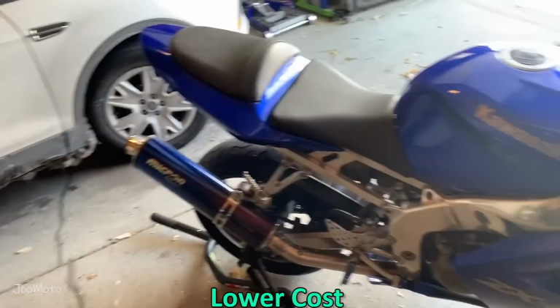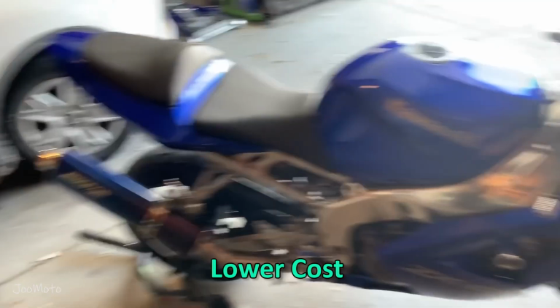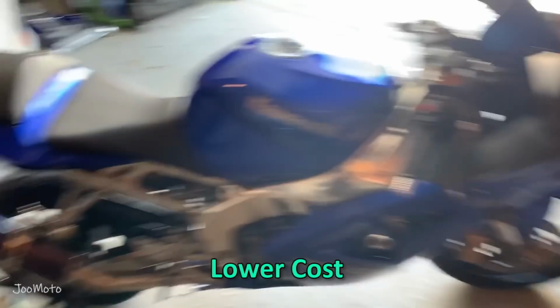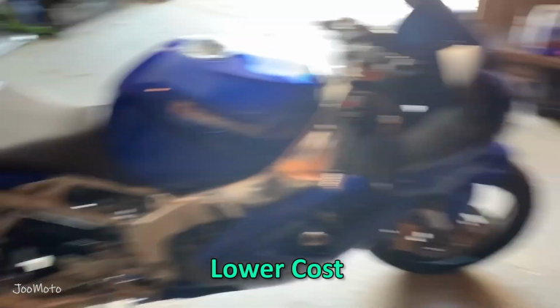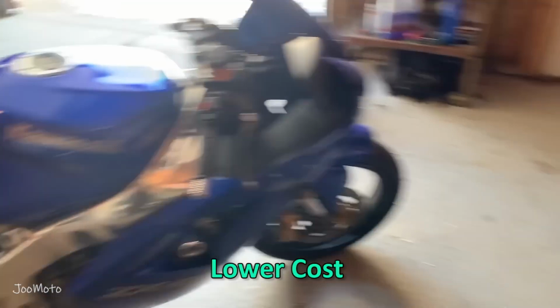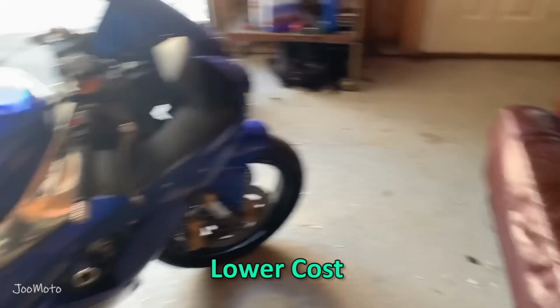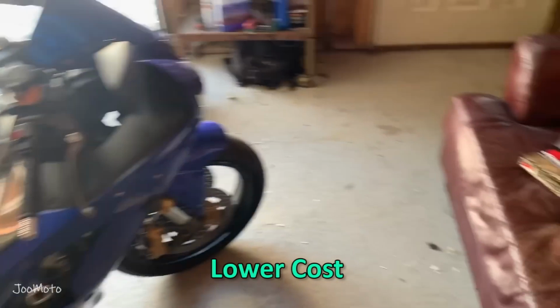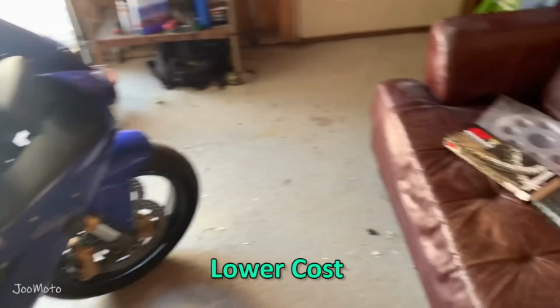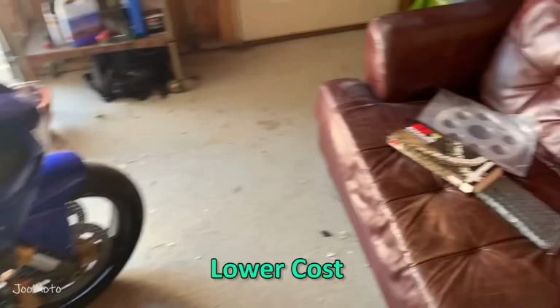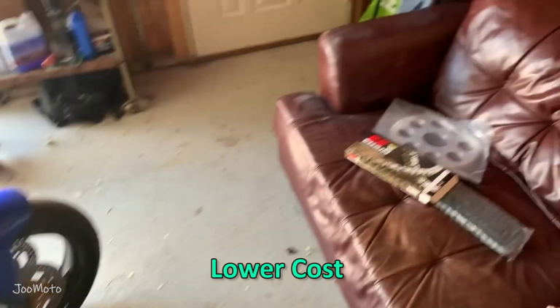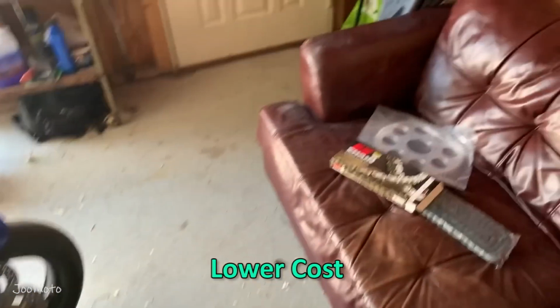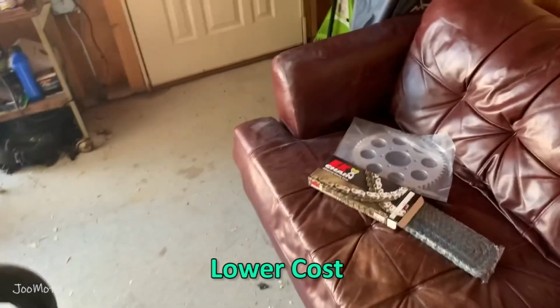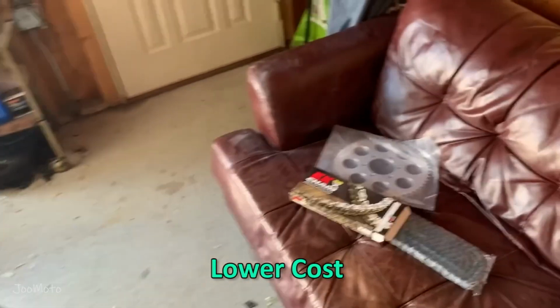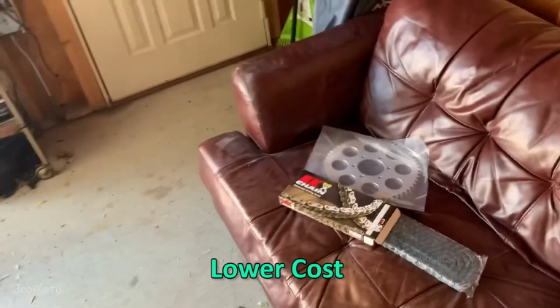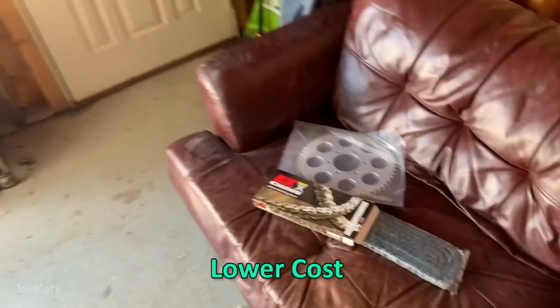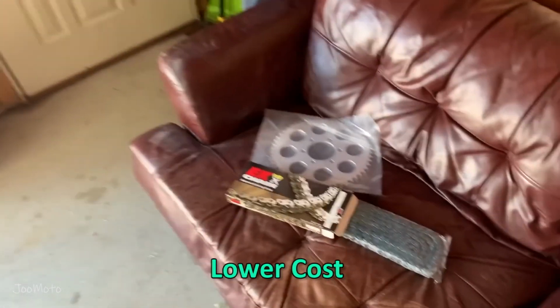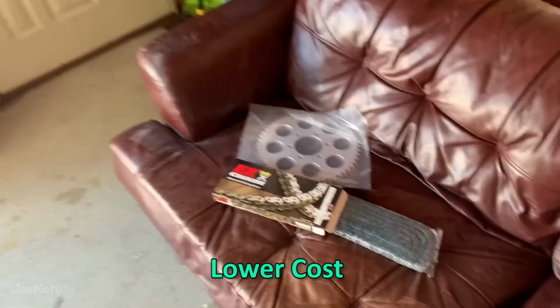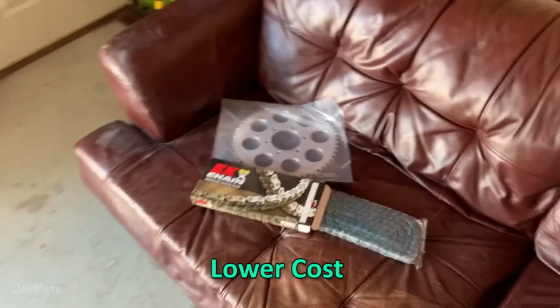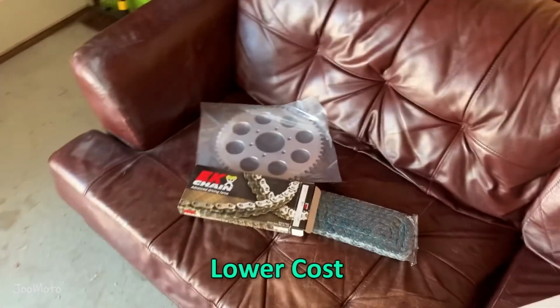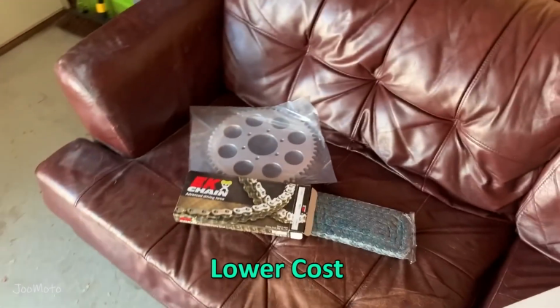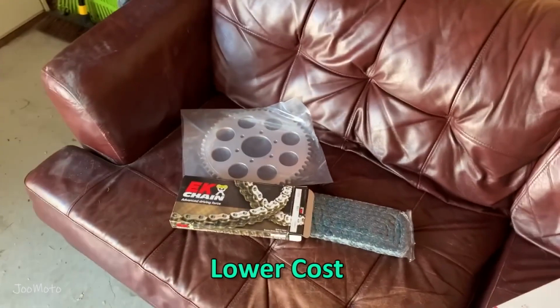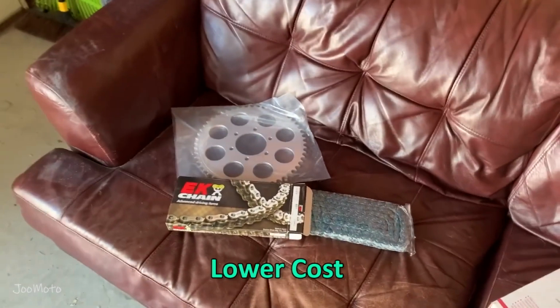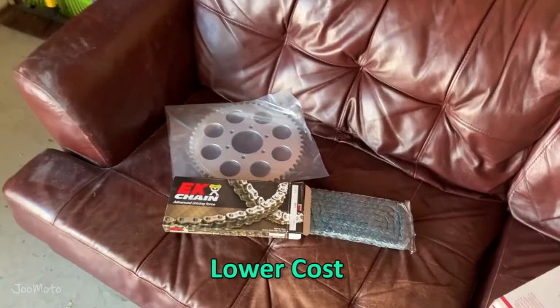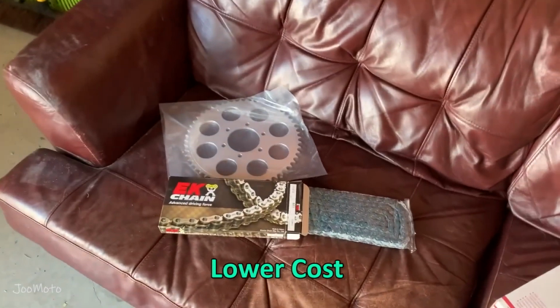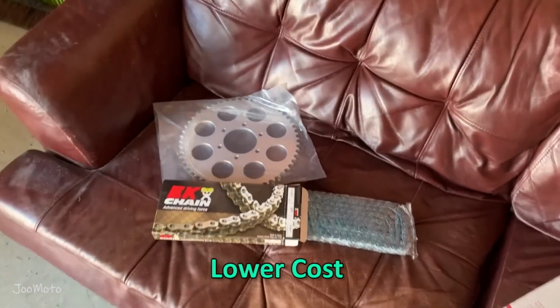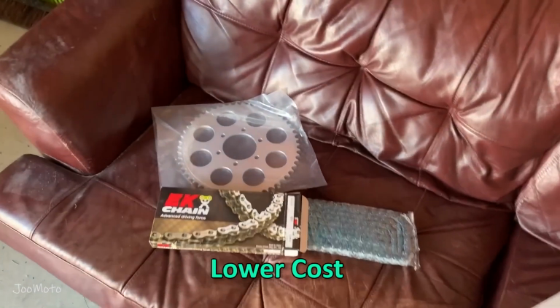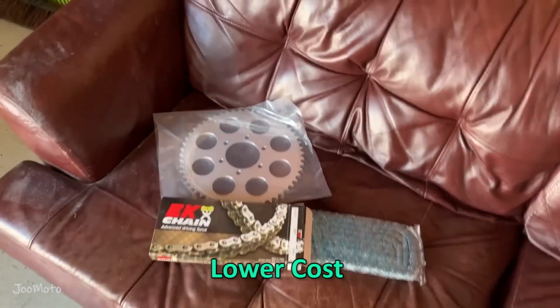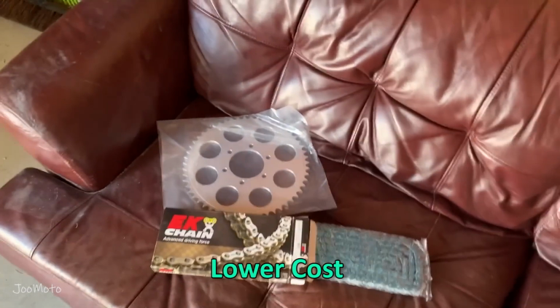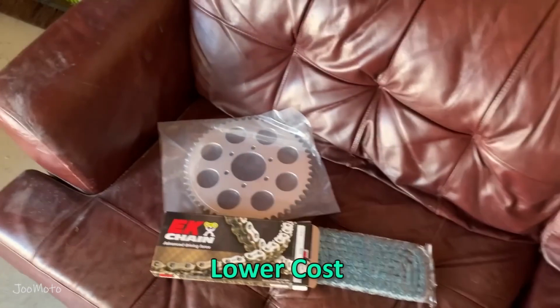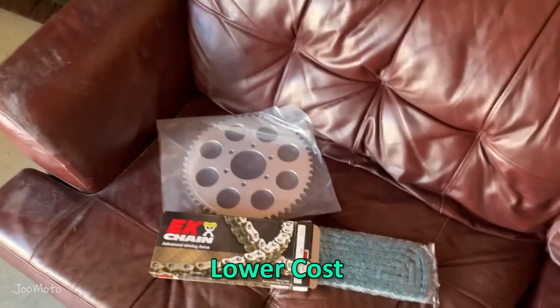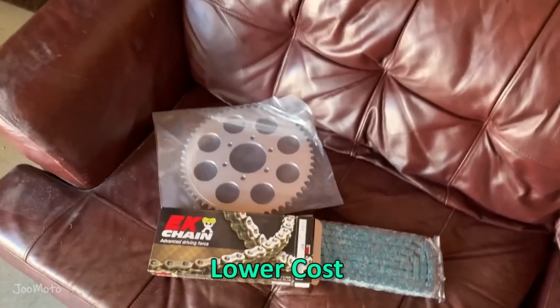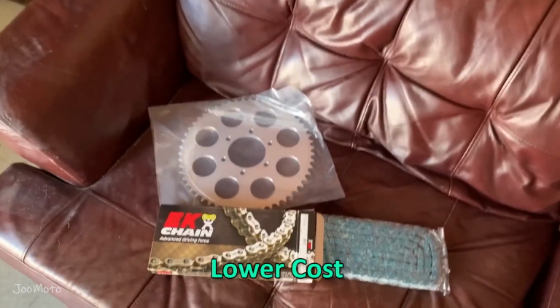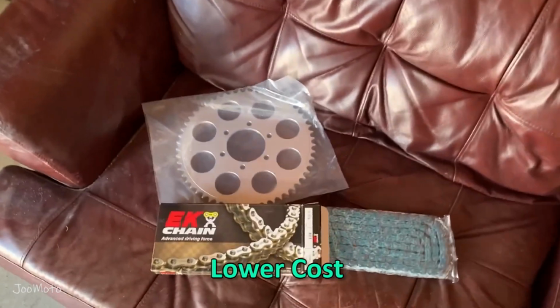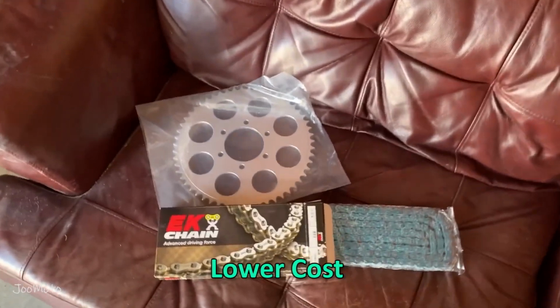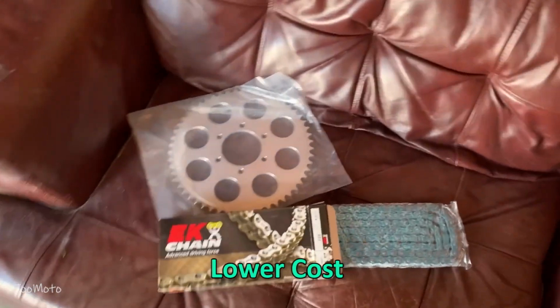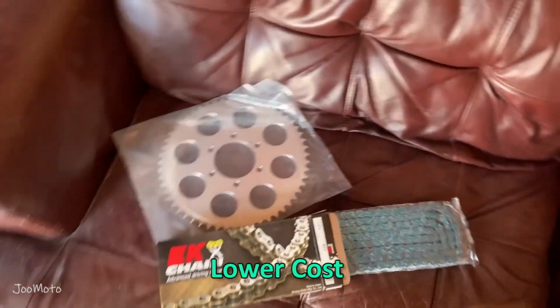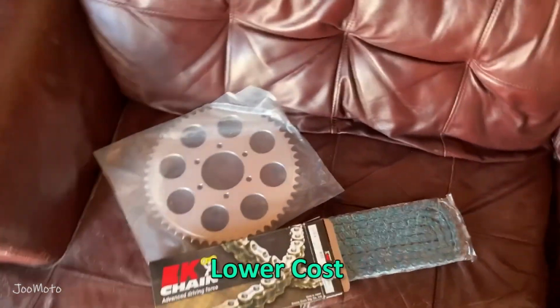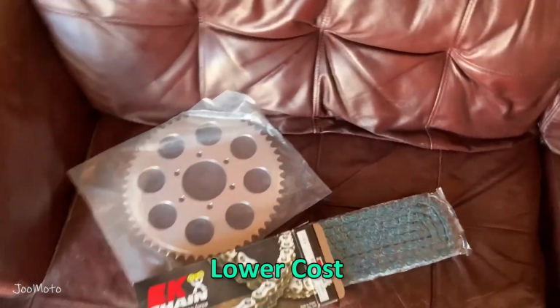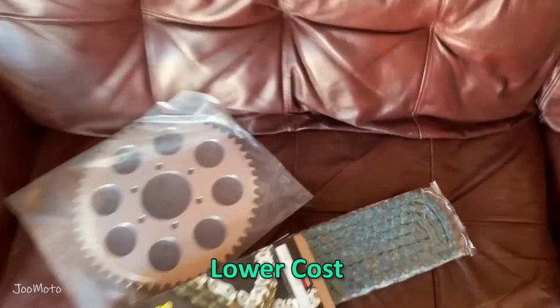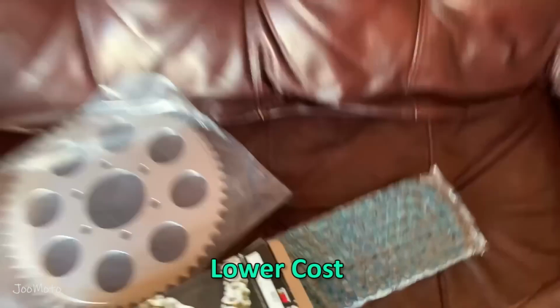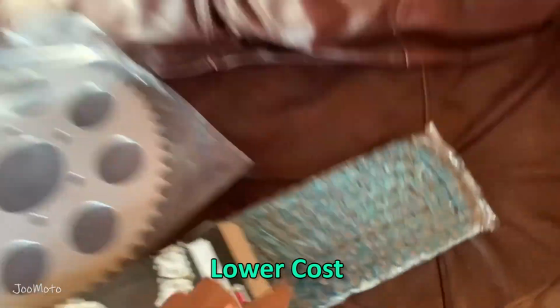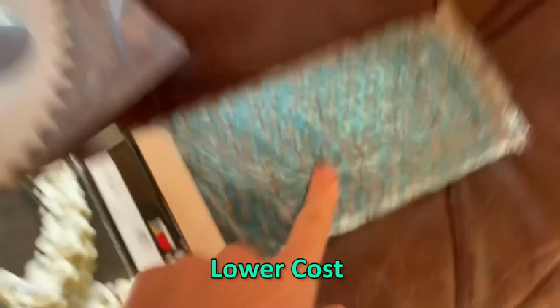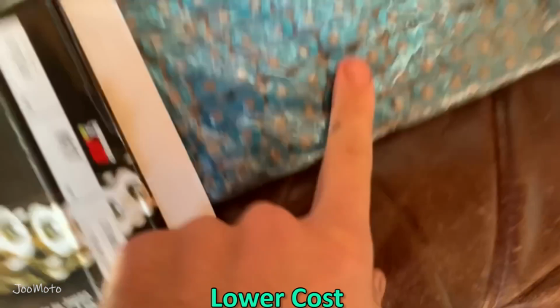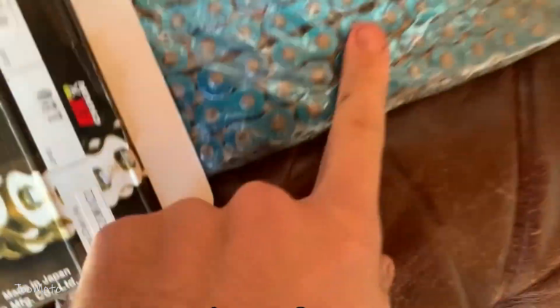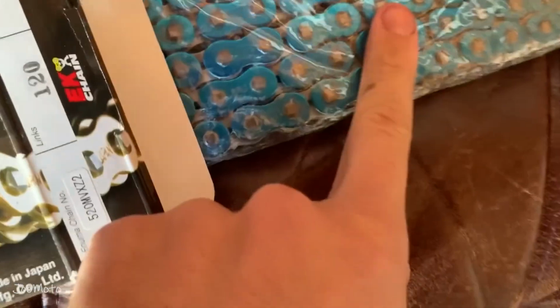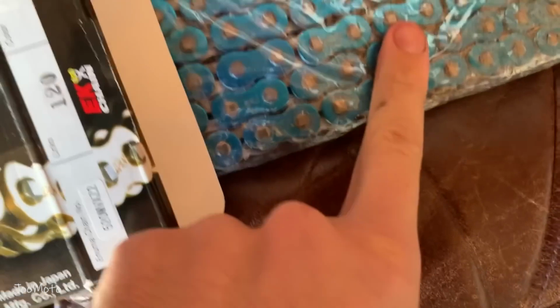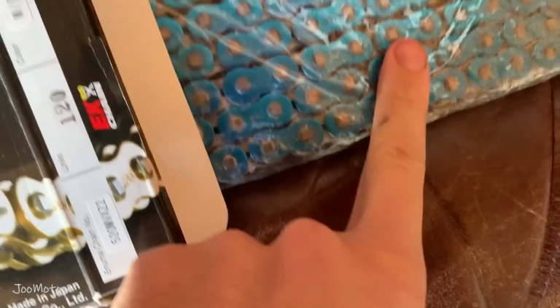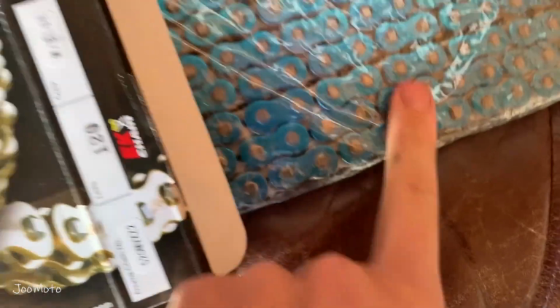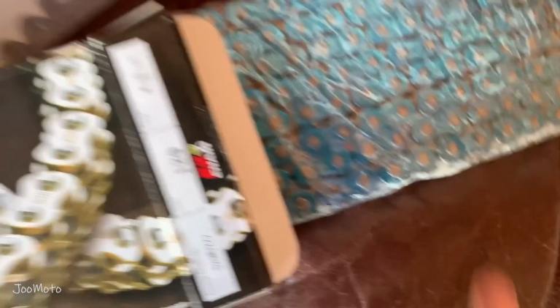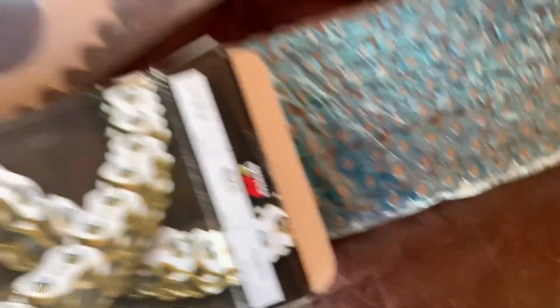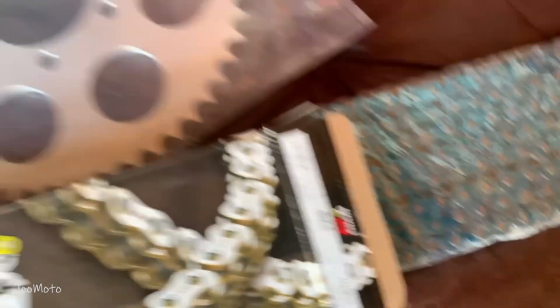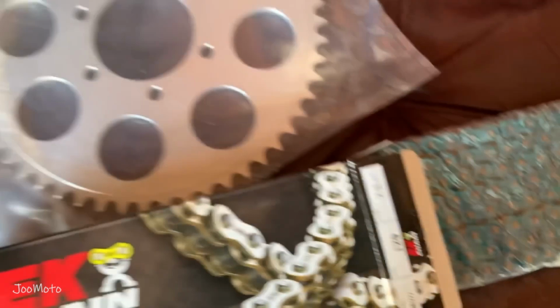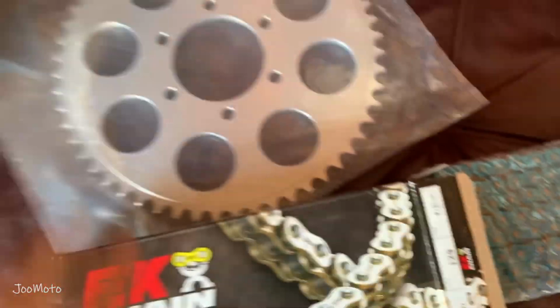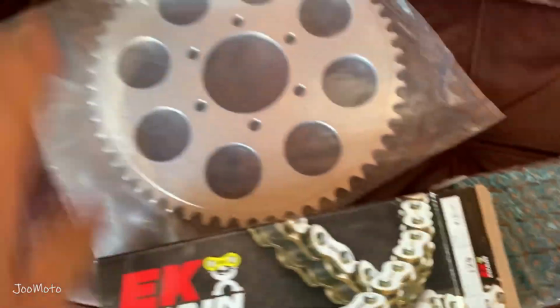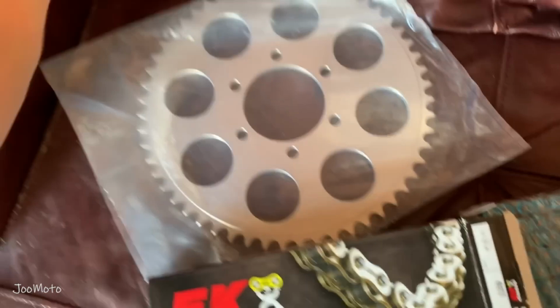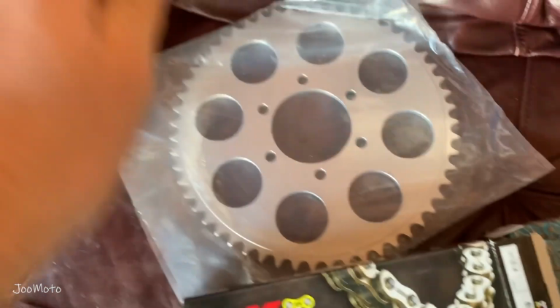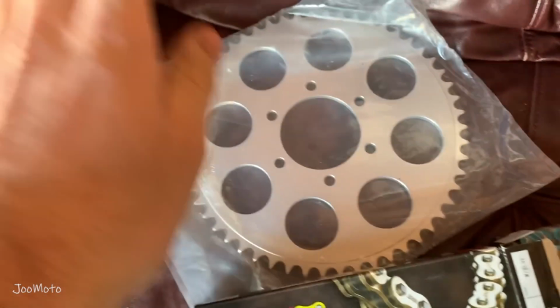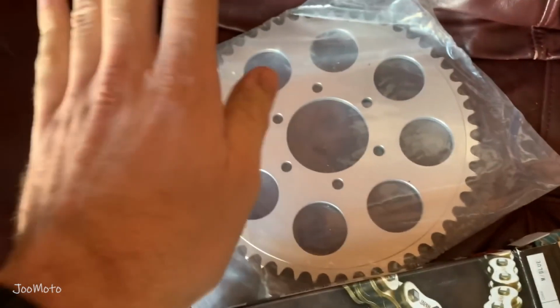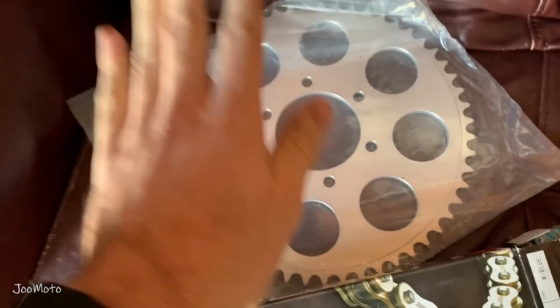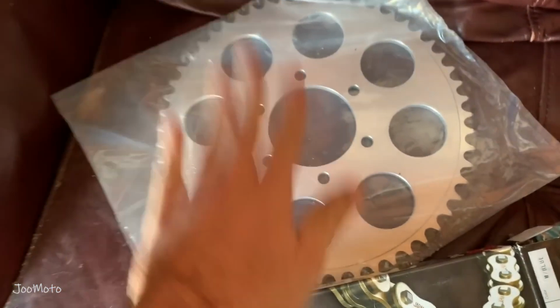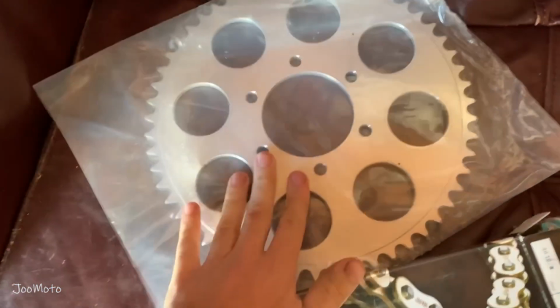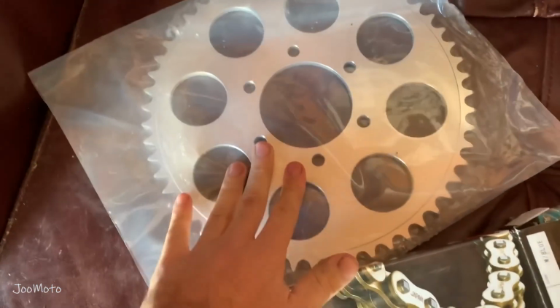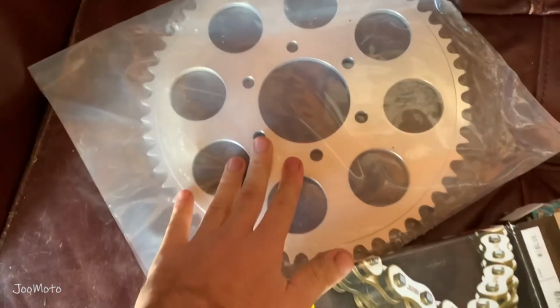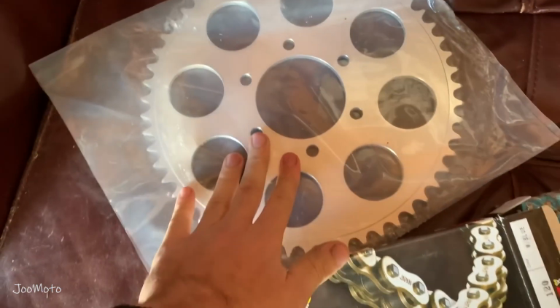Cost: chain drive systems are typically less expensive to manufacture and replace compared to belt or shaft drive counterparts.